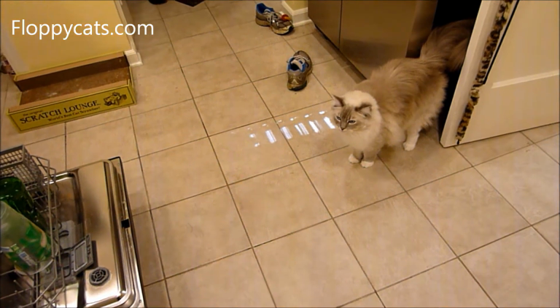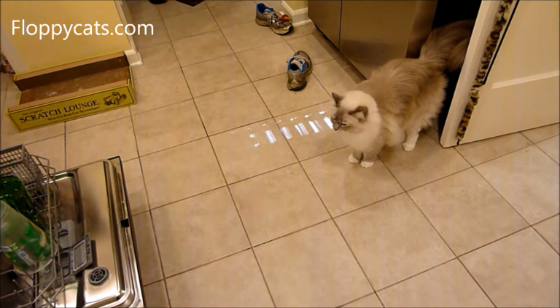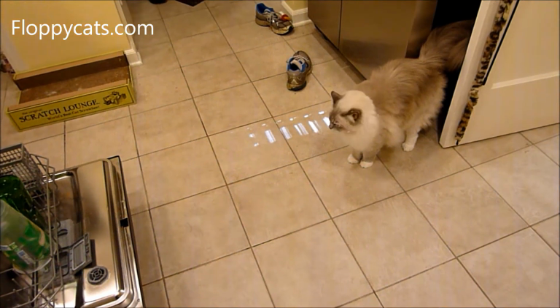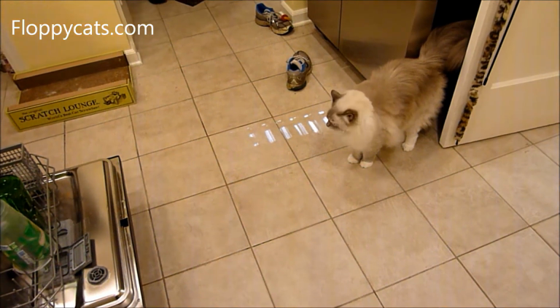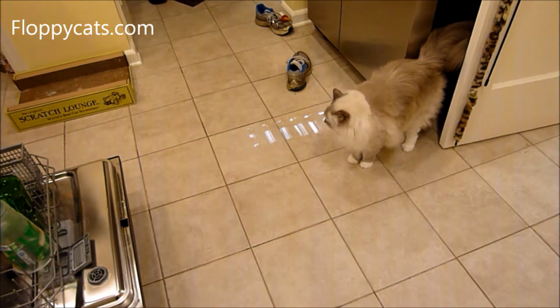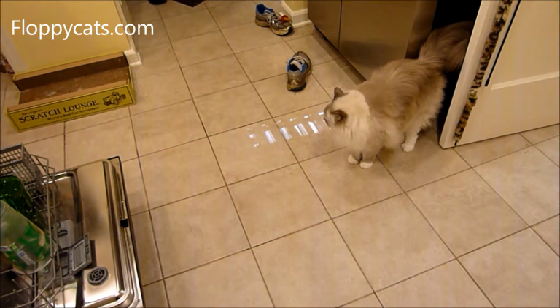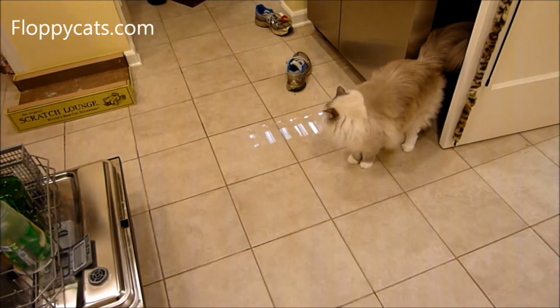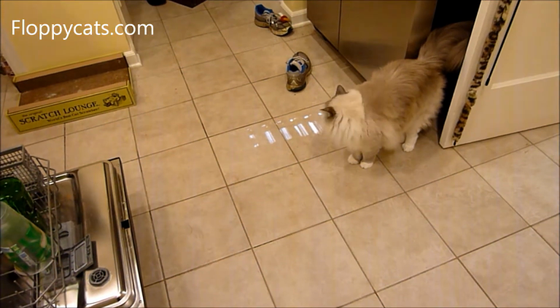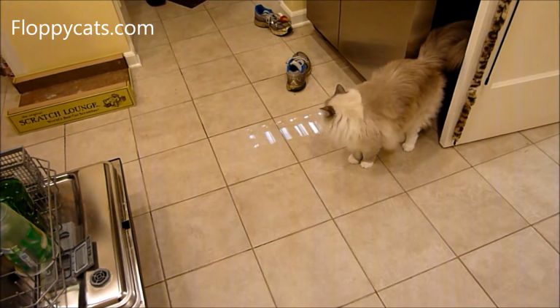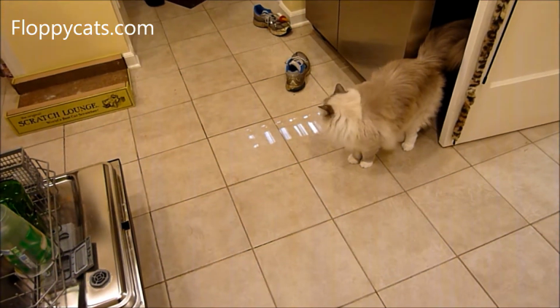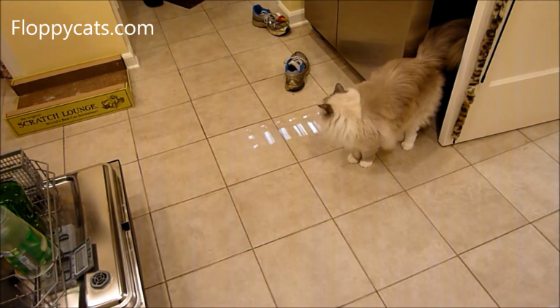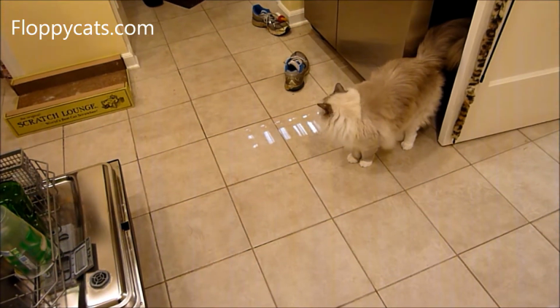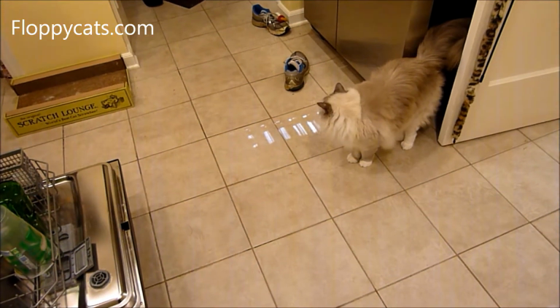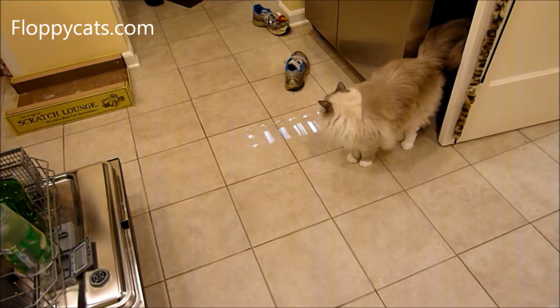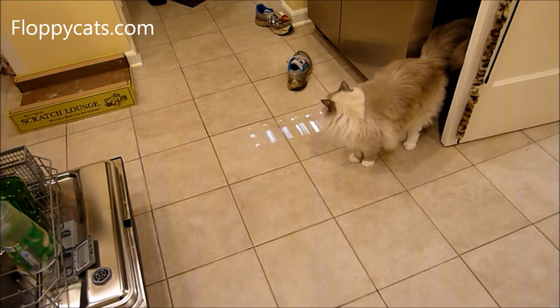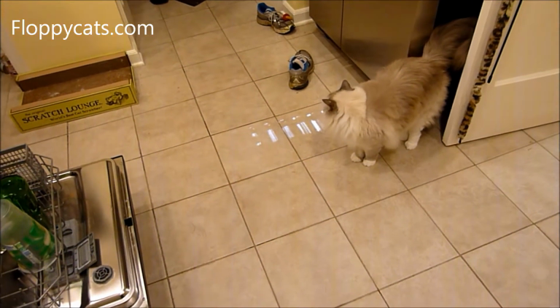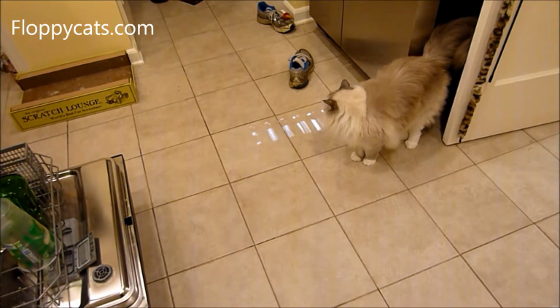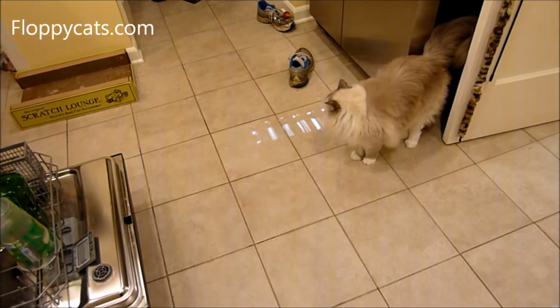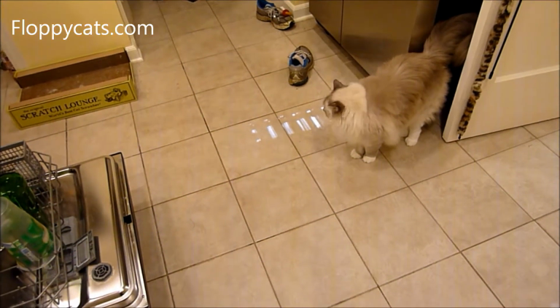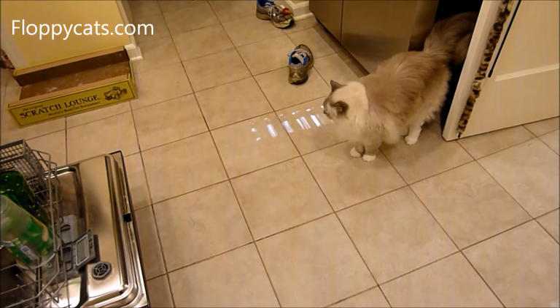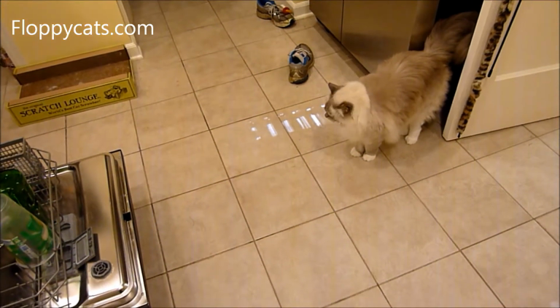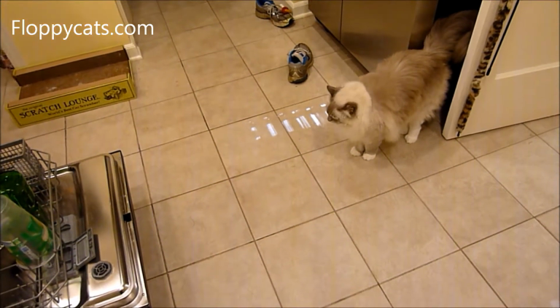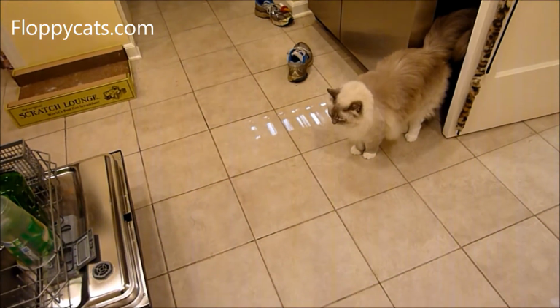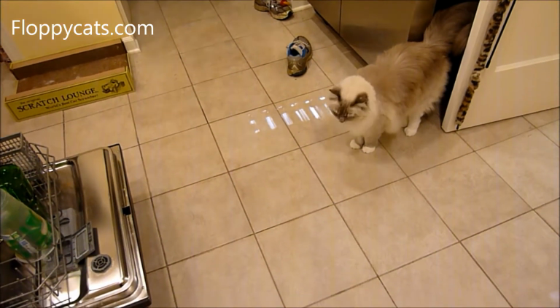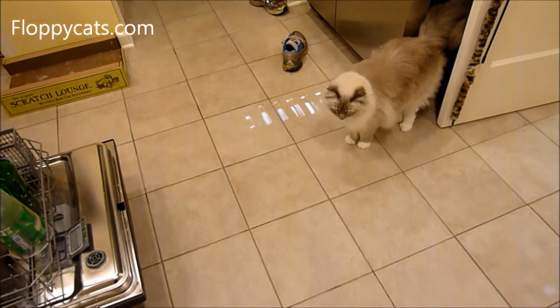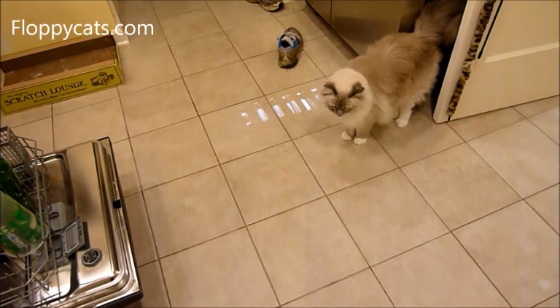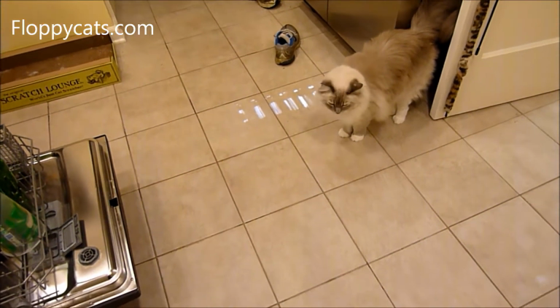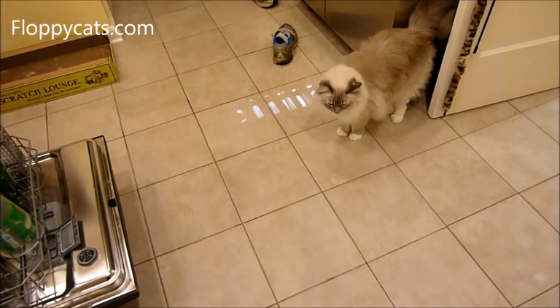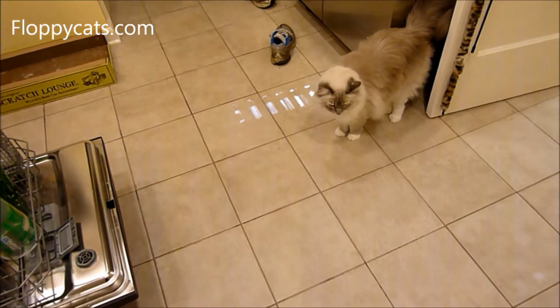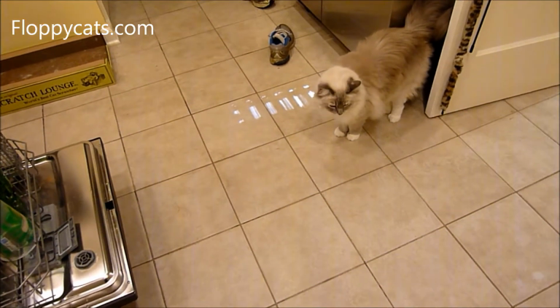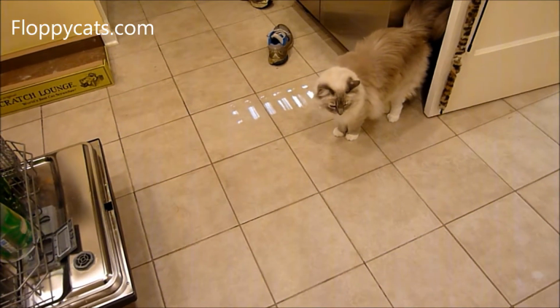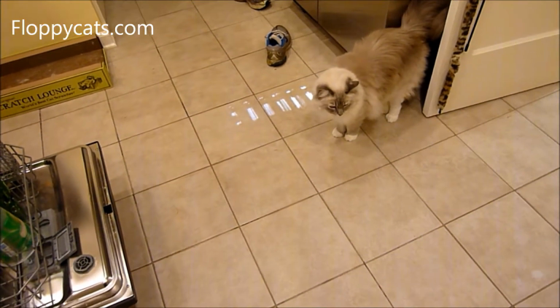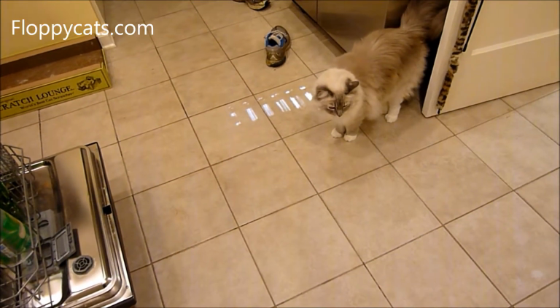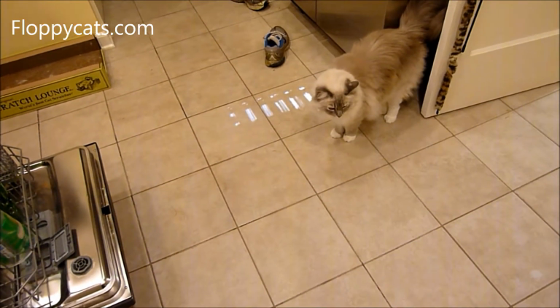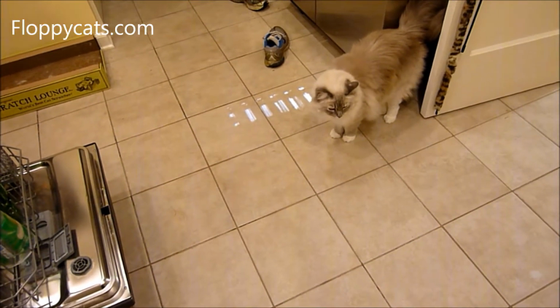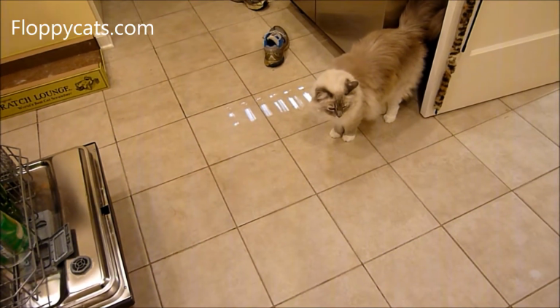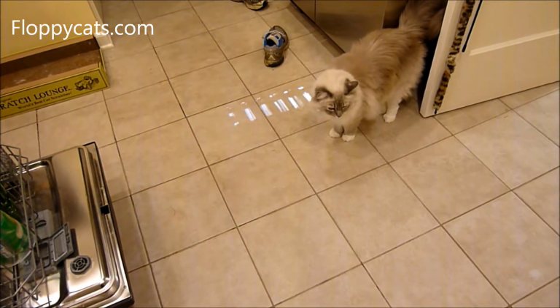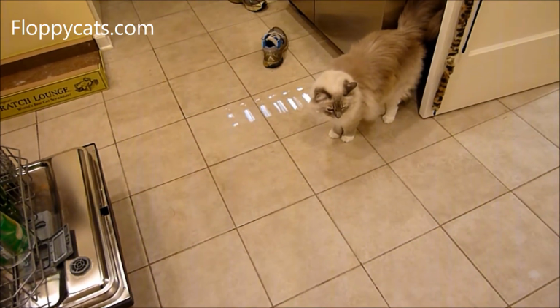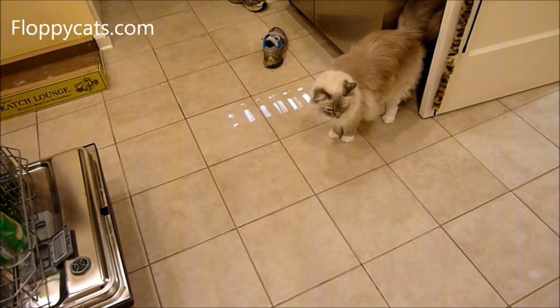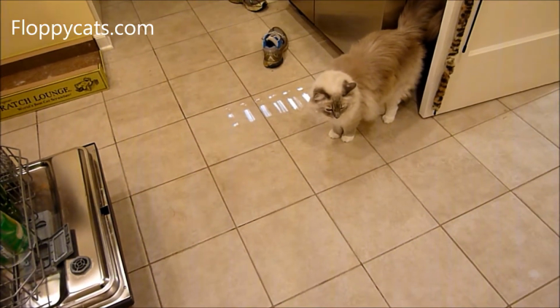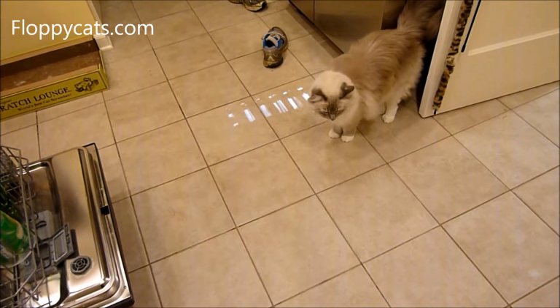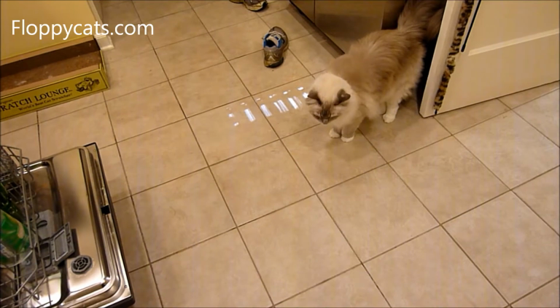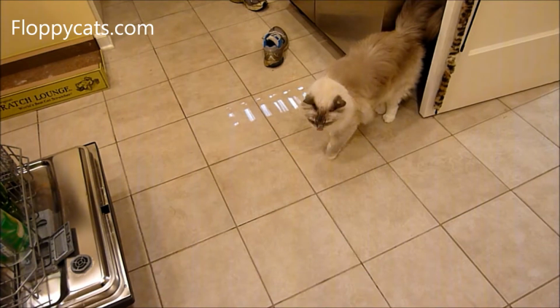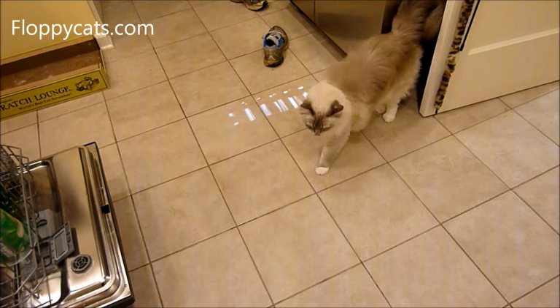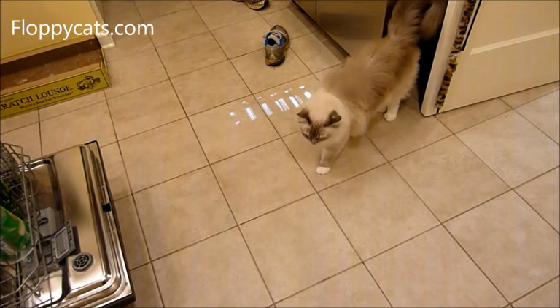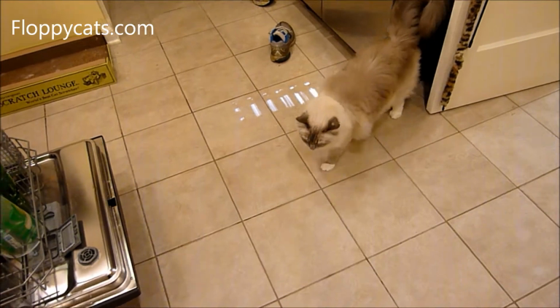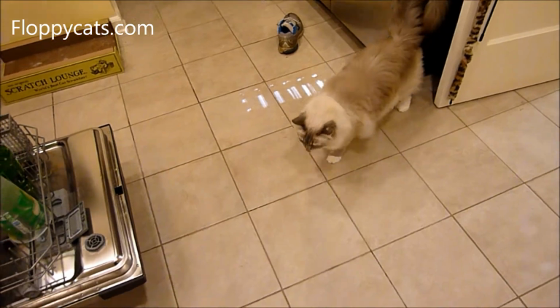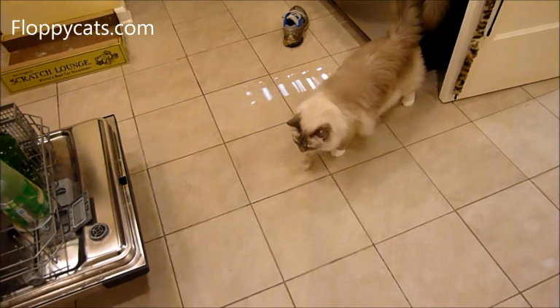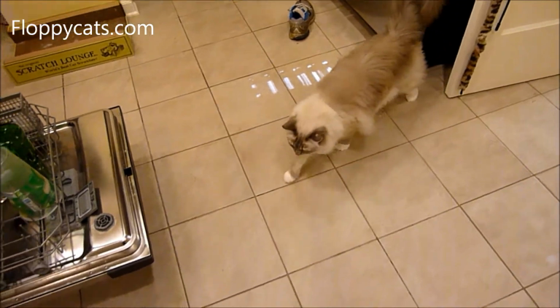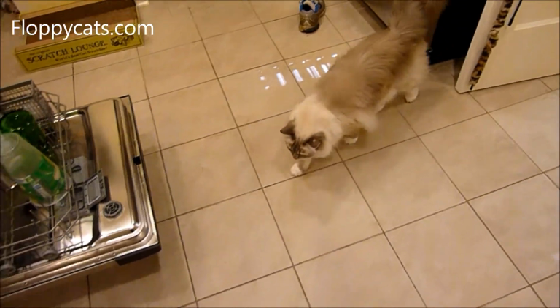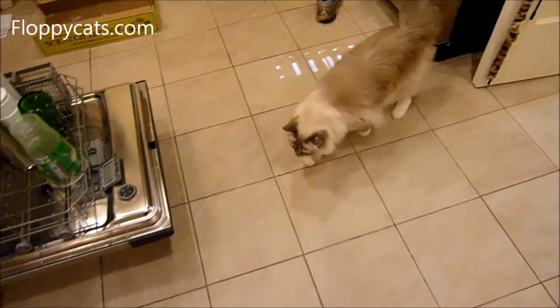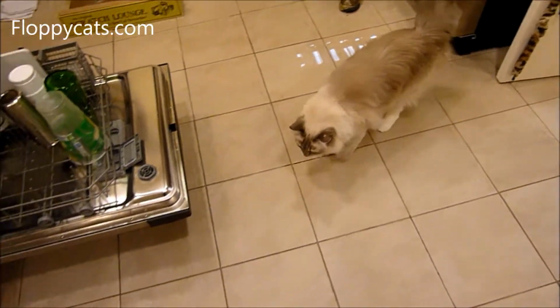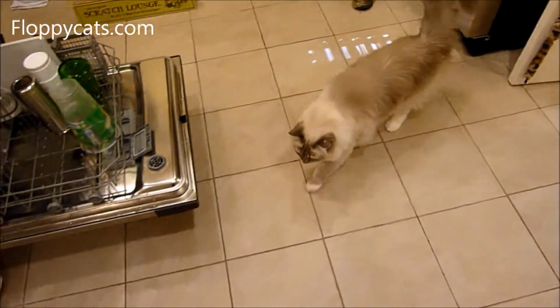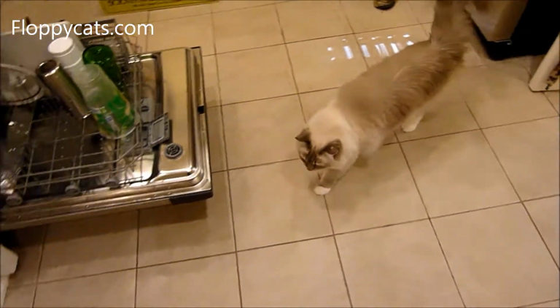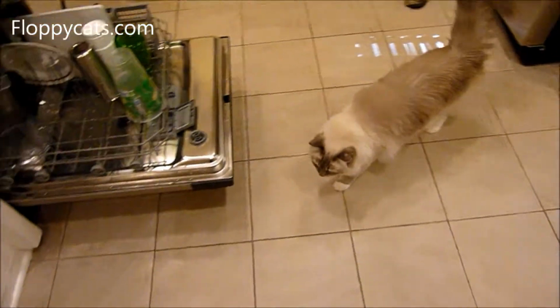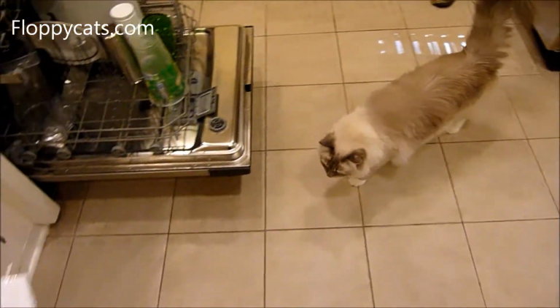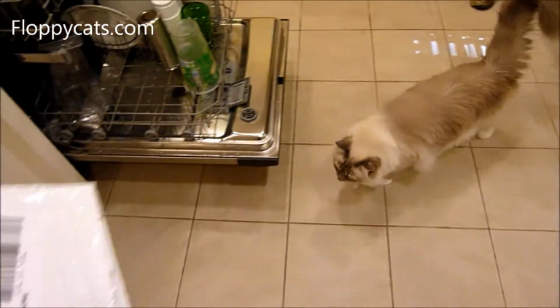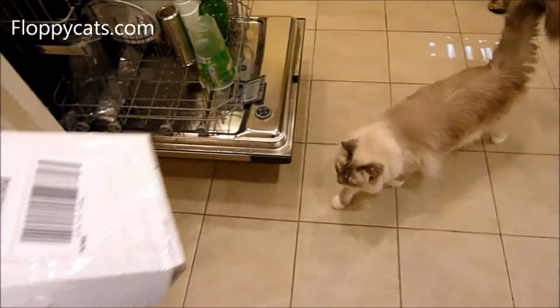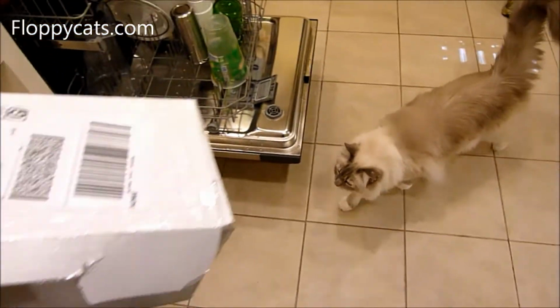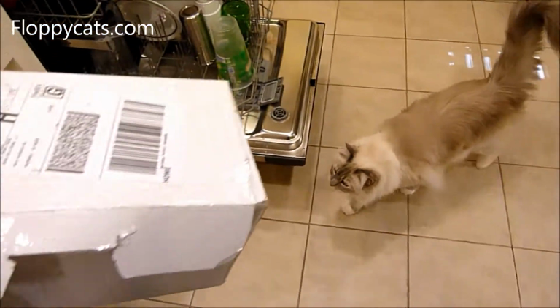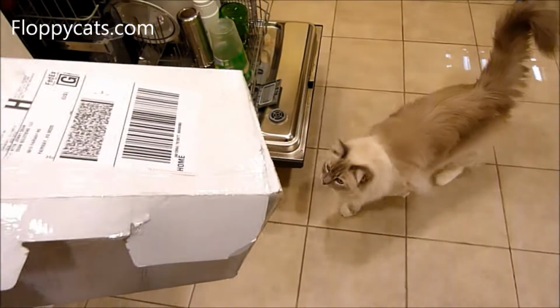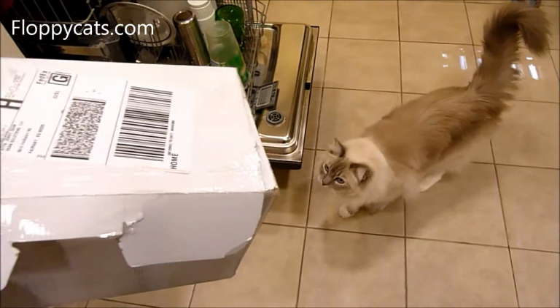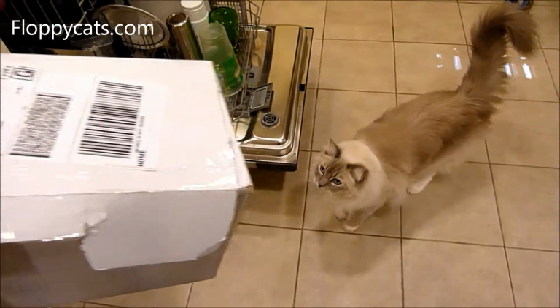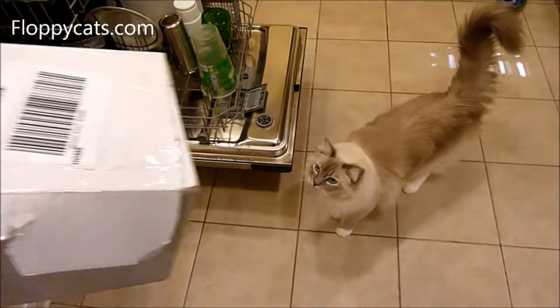We have gotten a bunch of boxes in the mail over the last two days, so we're going to take a look. The first box.